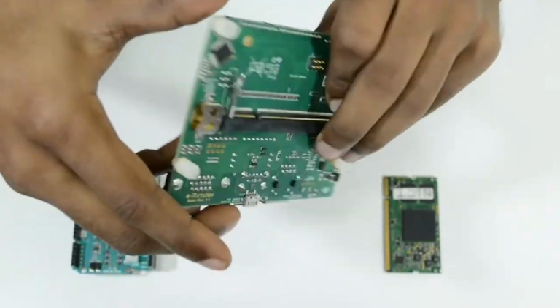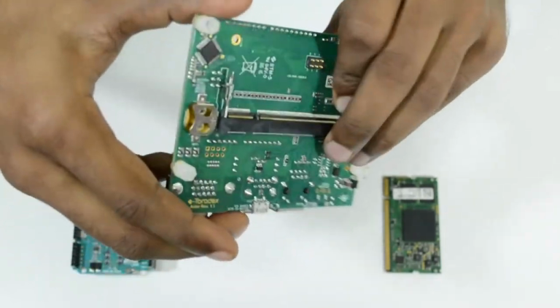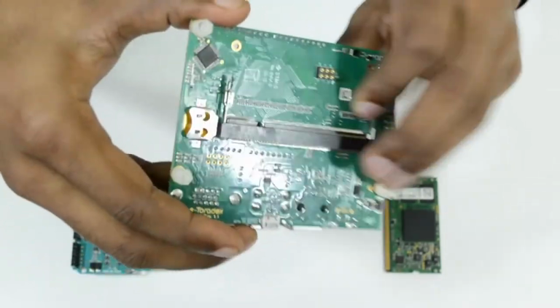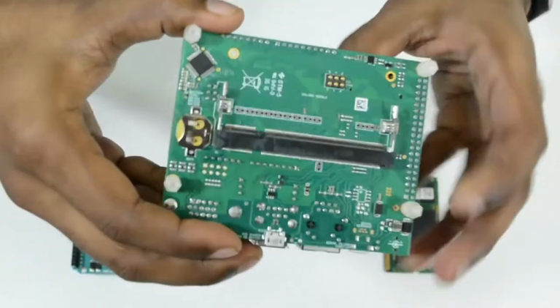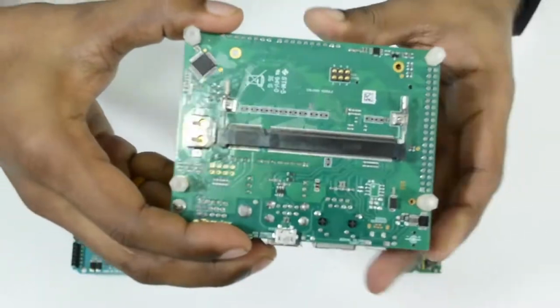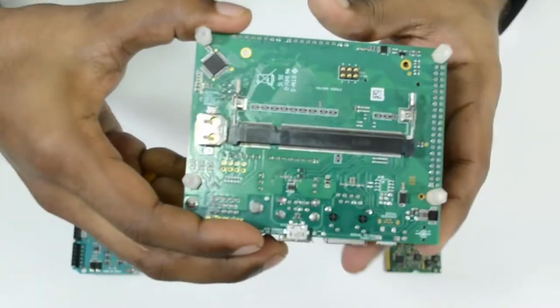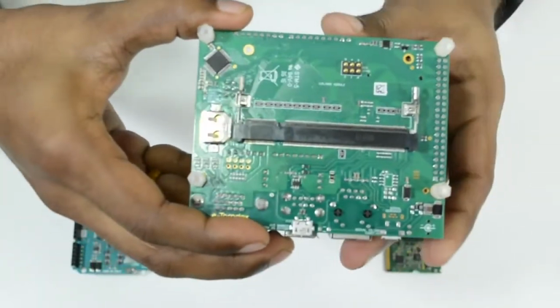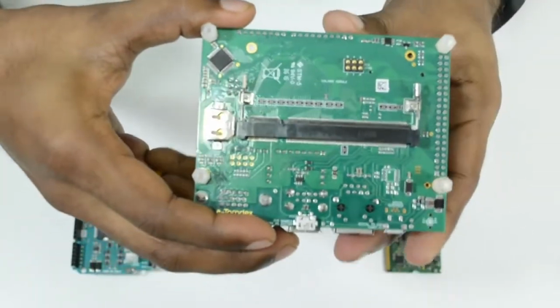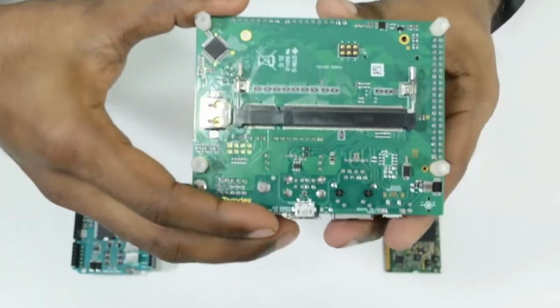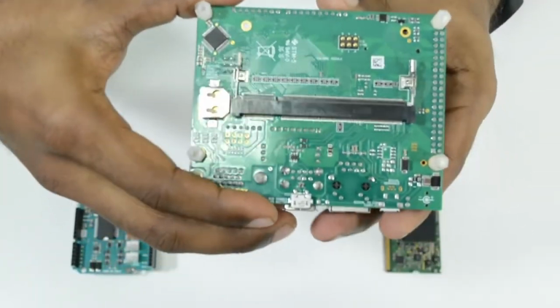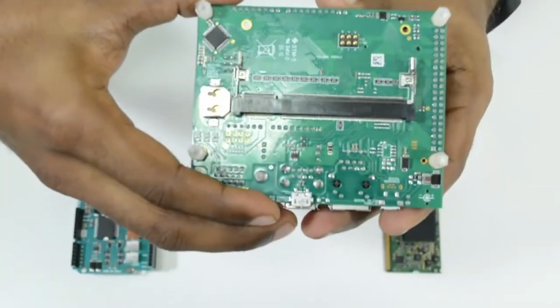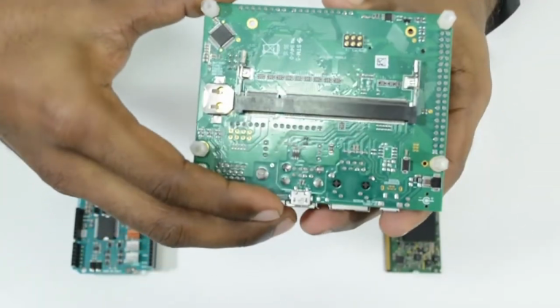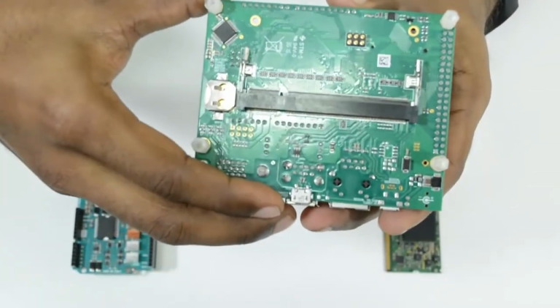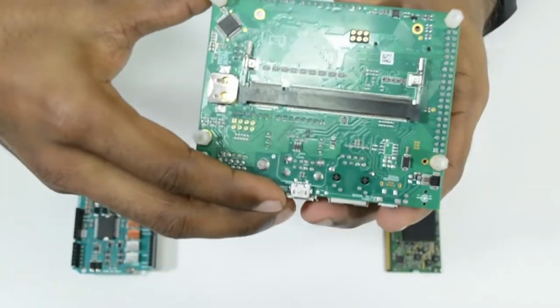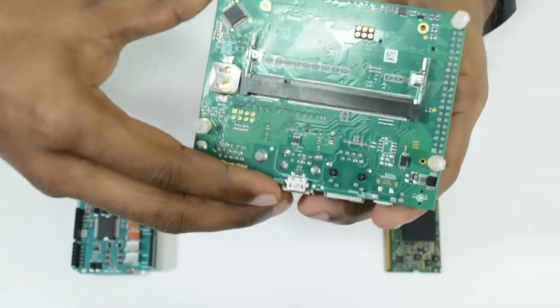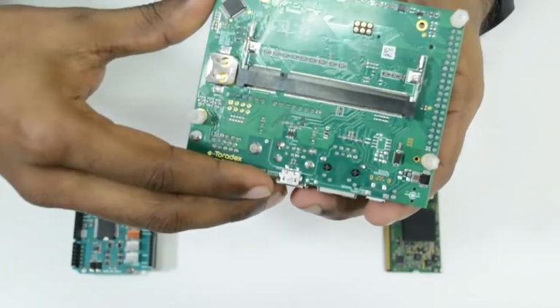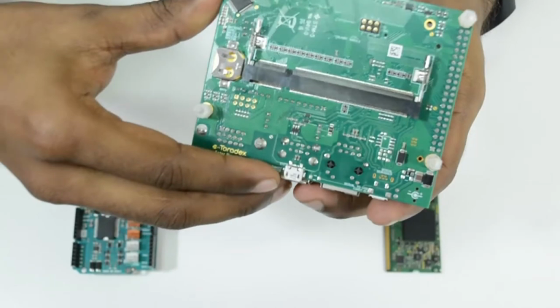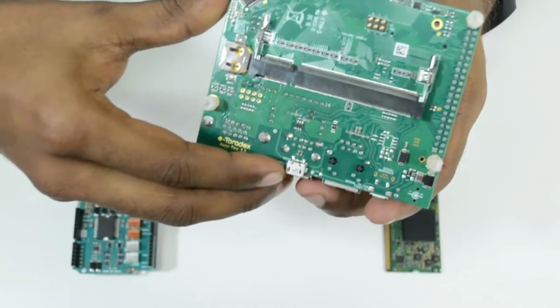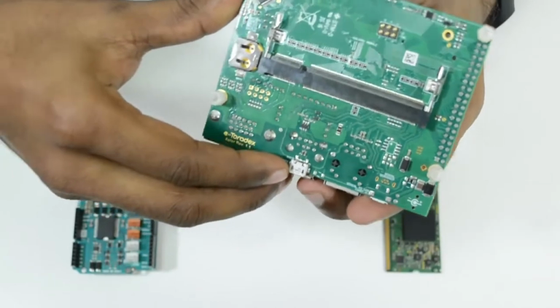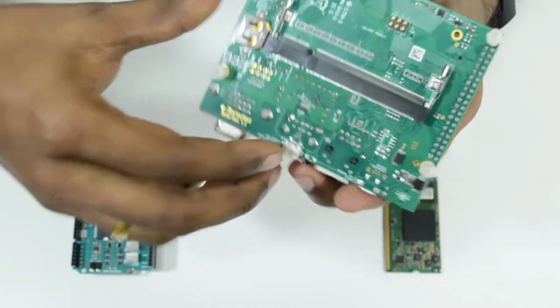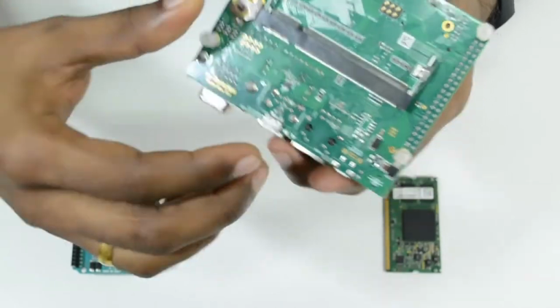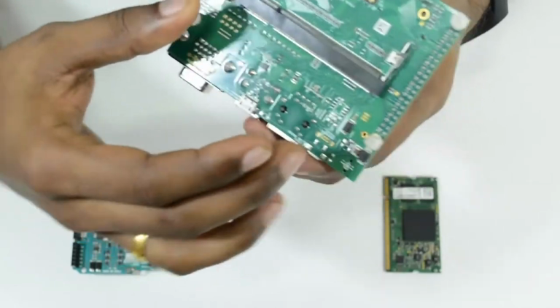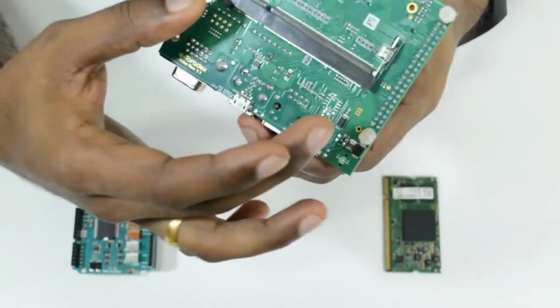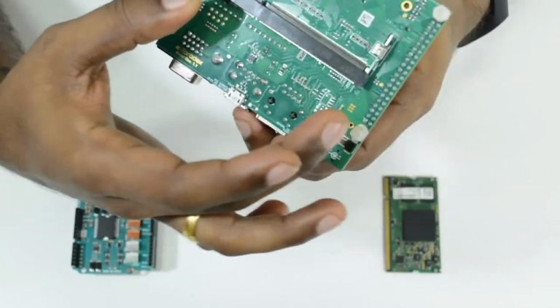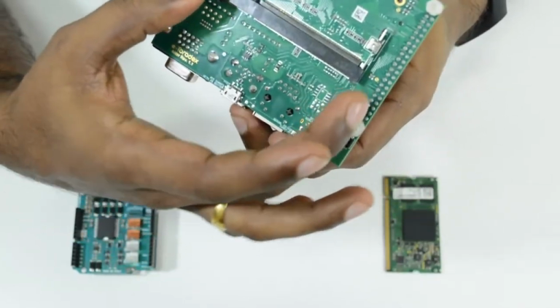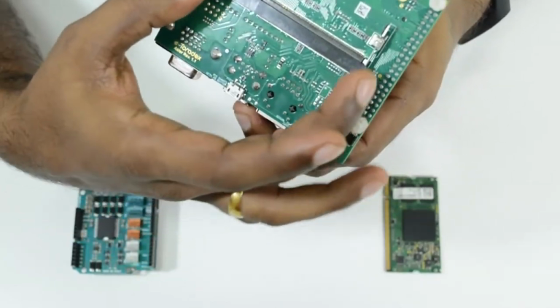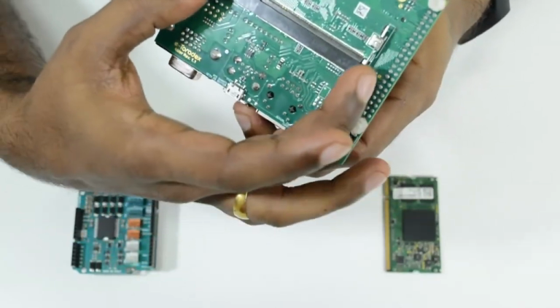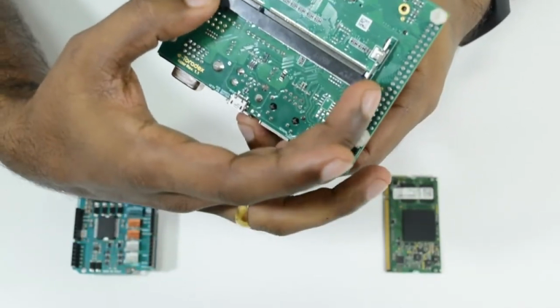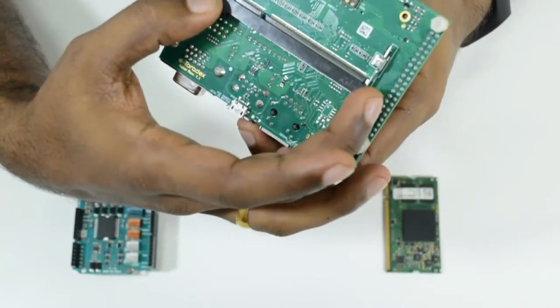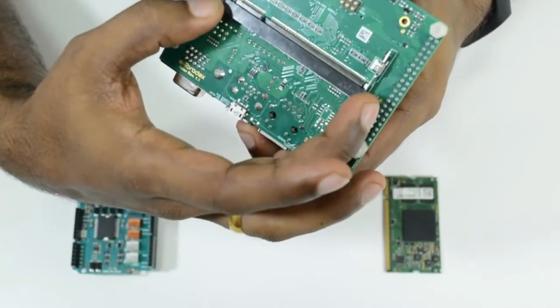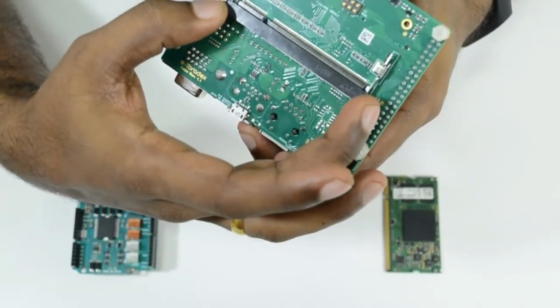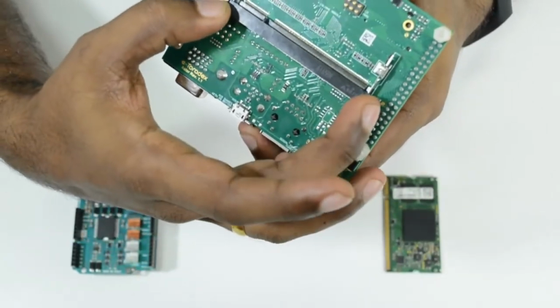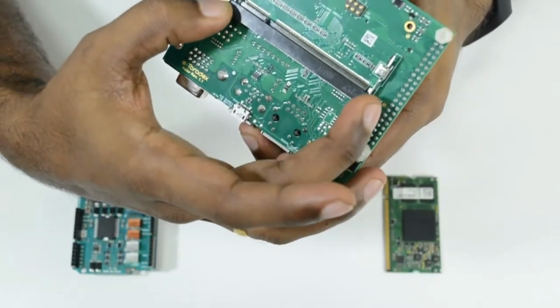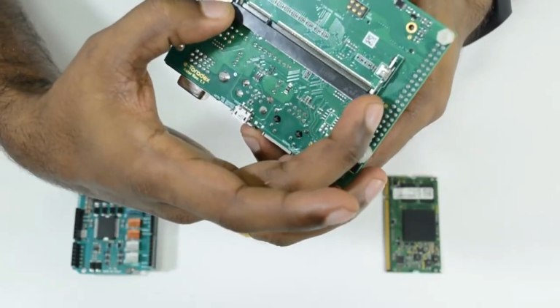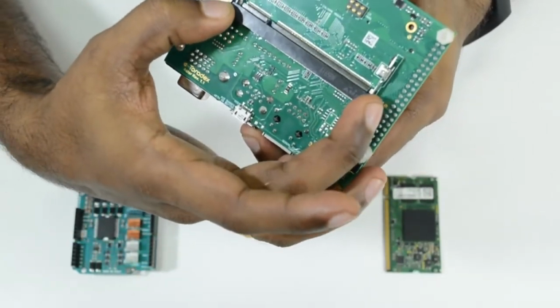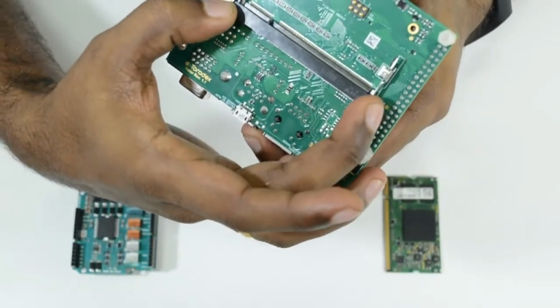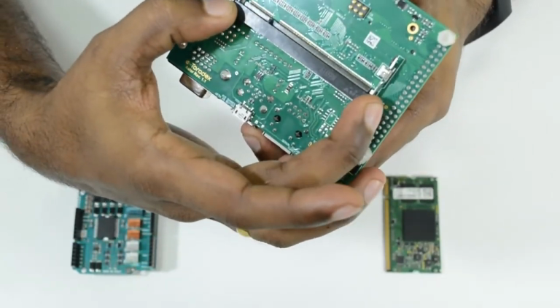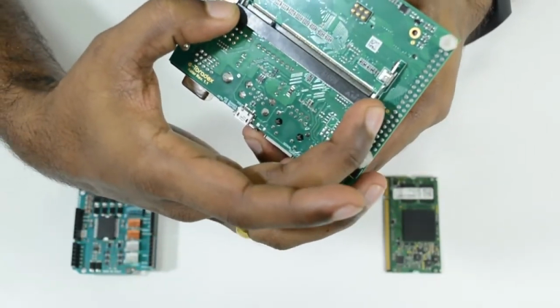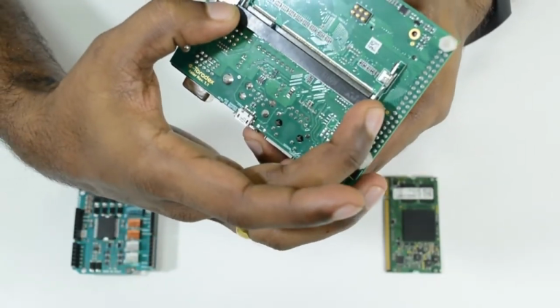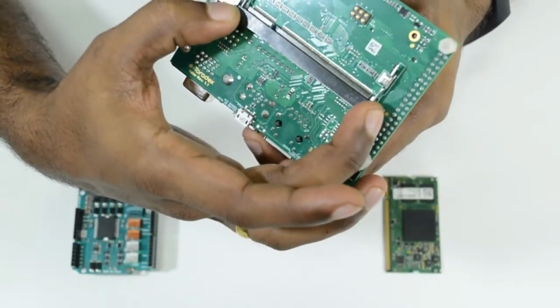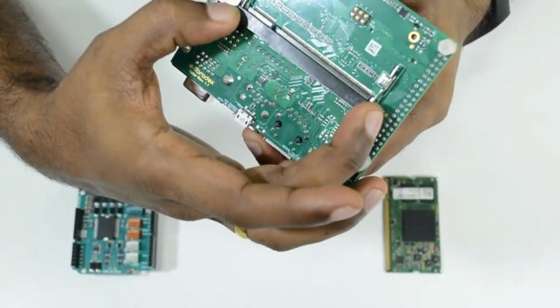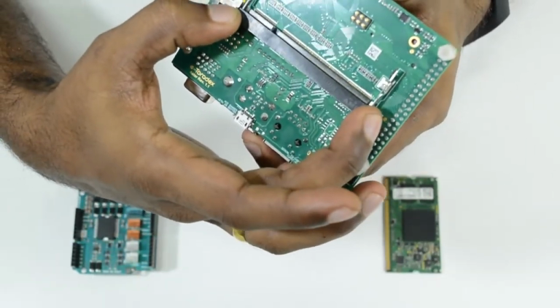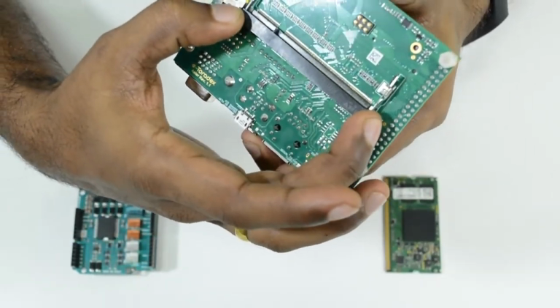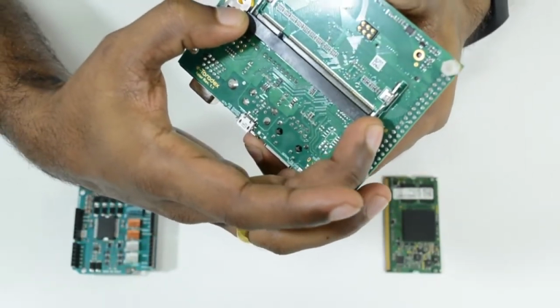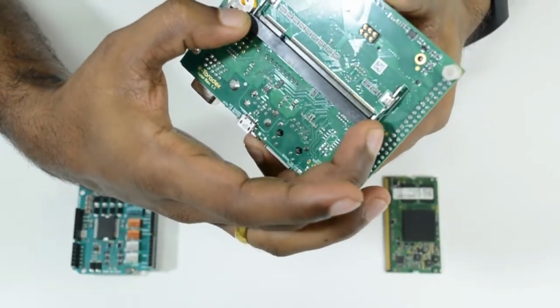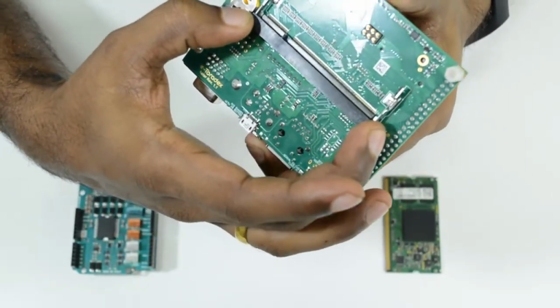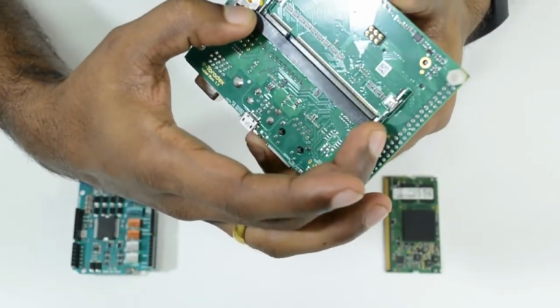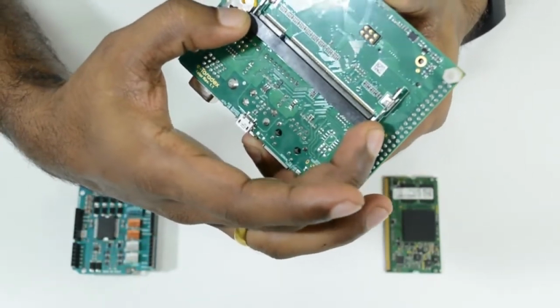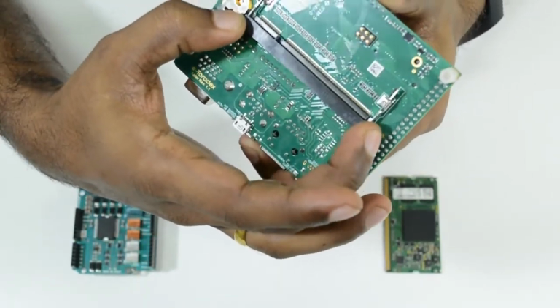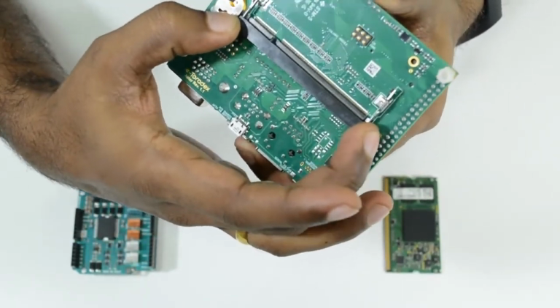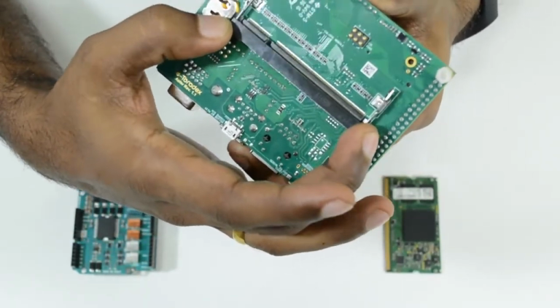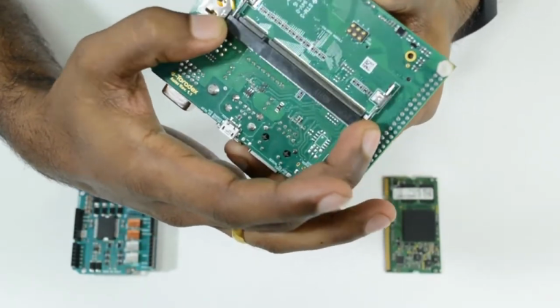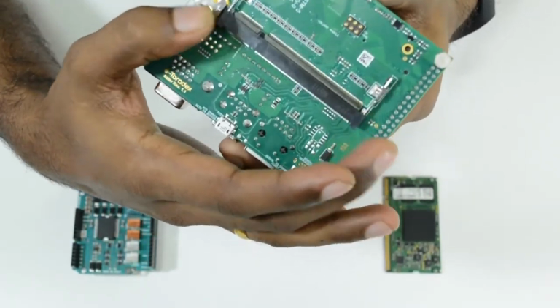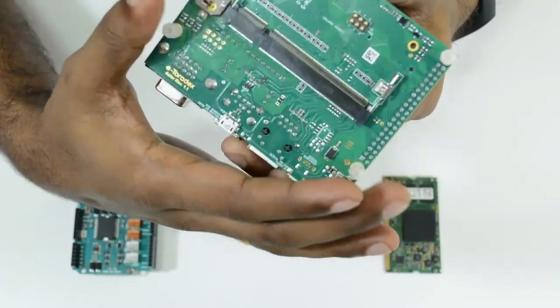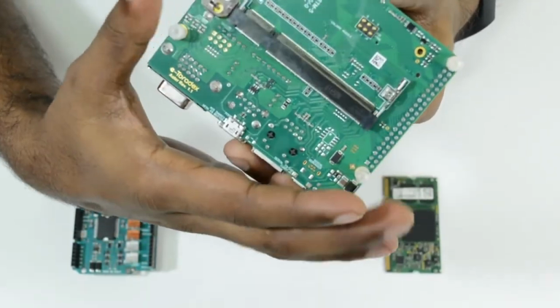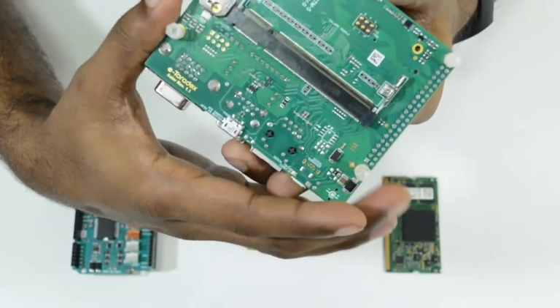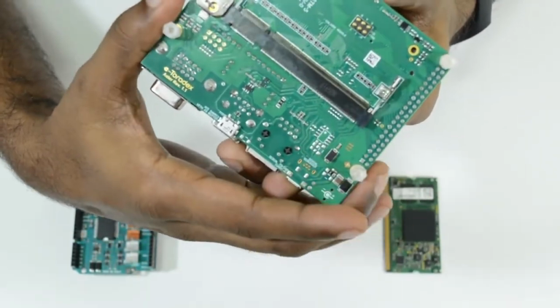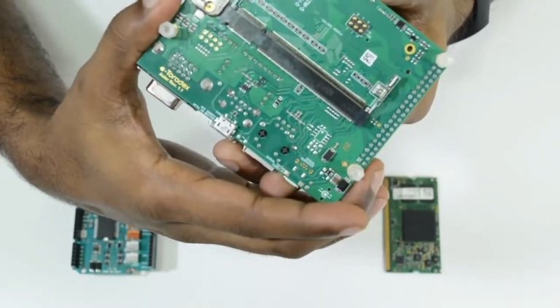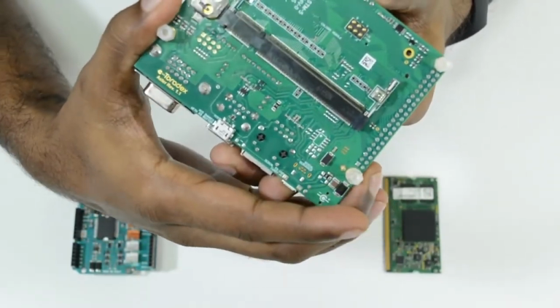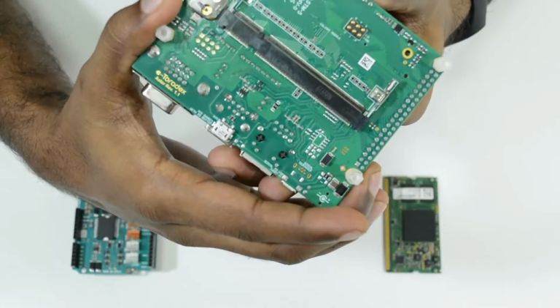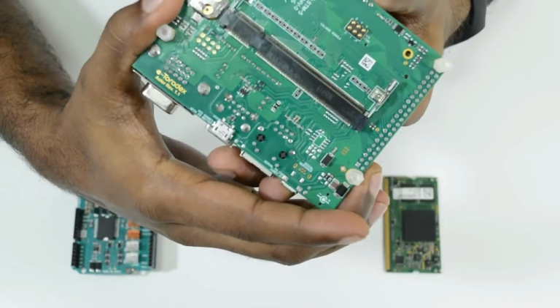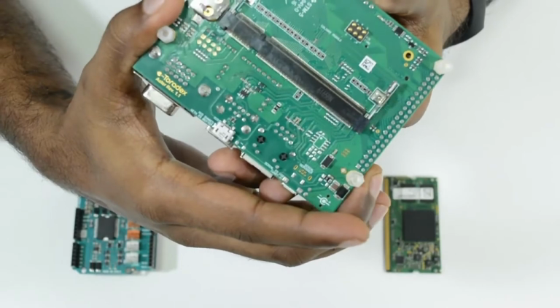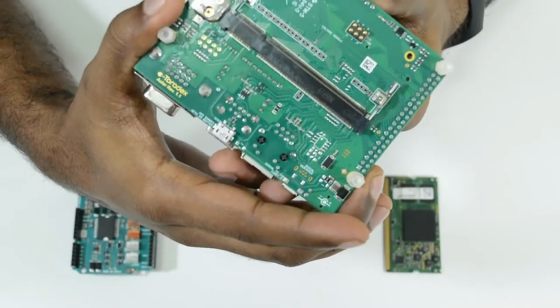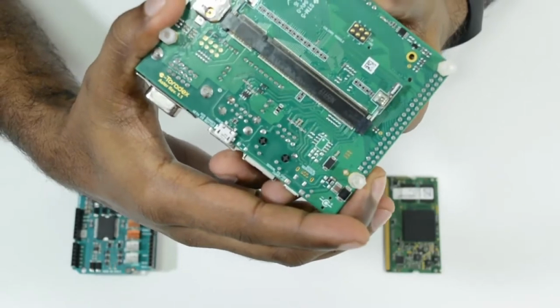On the other side of the Aster Carrier Board, we have a Sodimm standard connector where the computer on module will be interfaced.